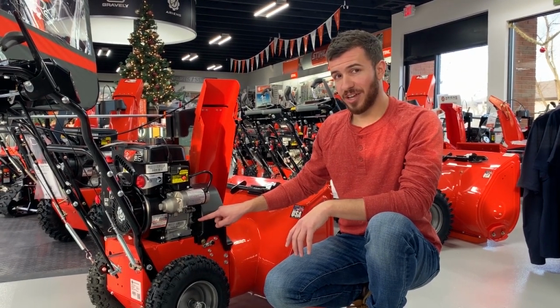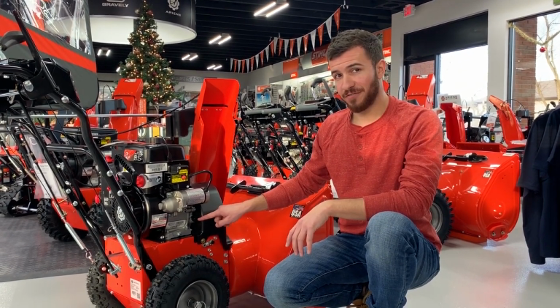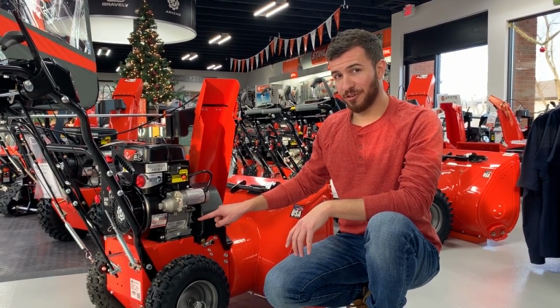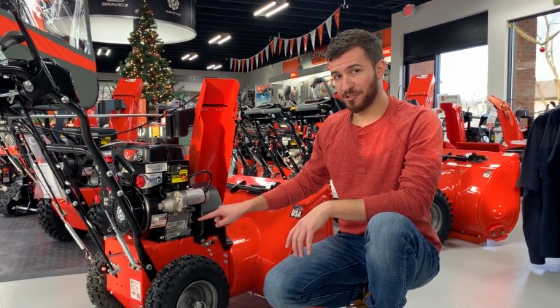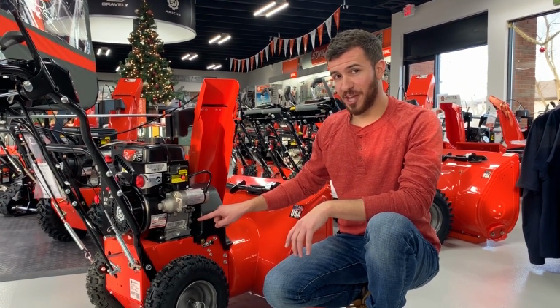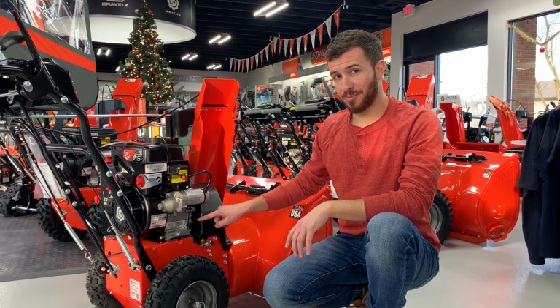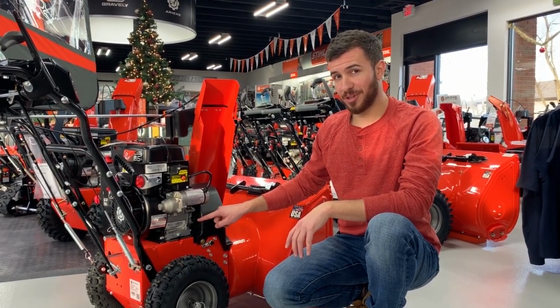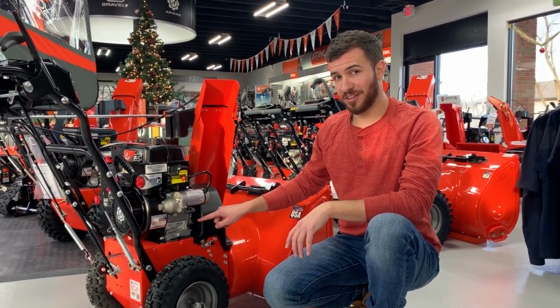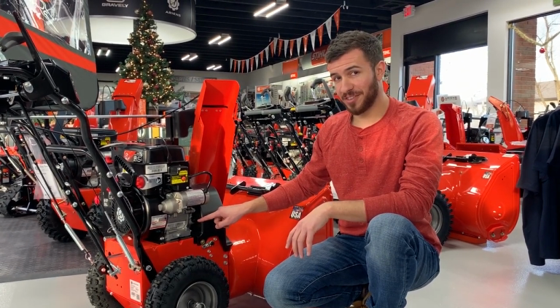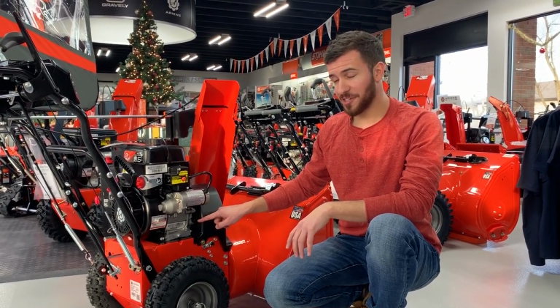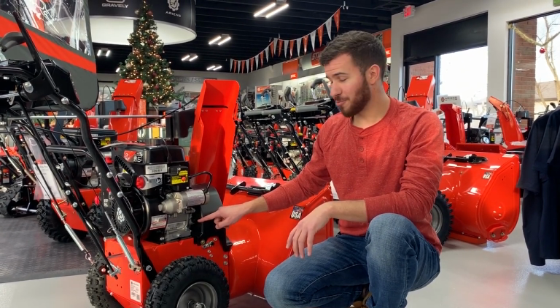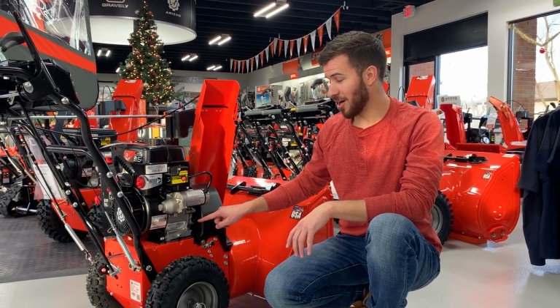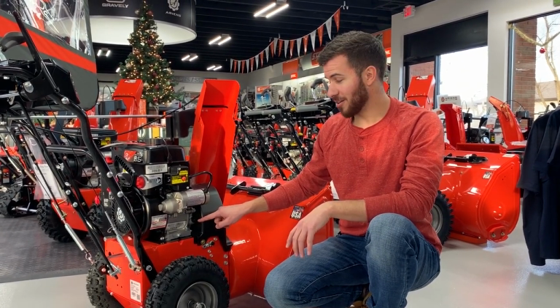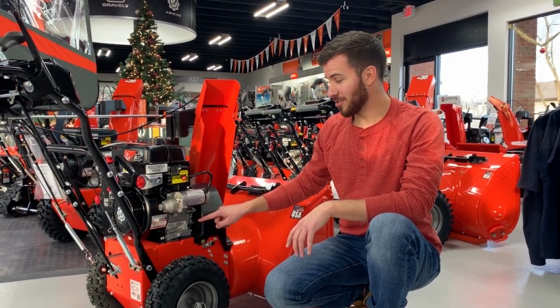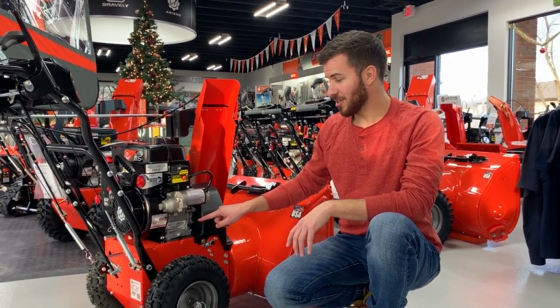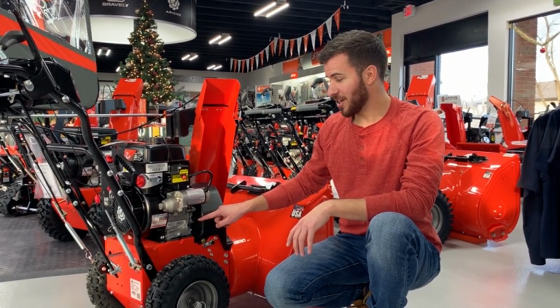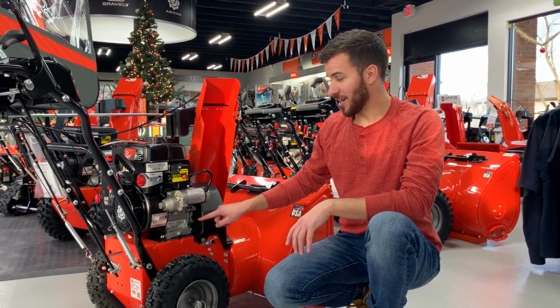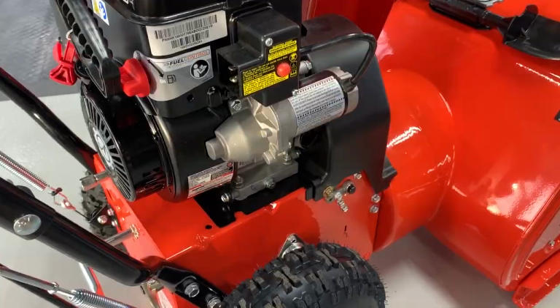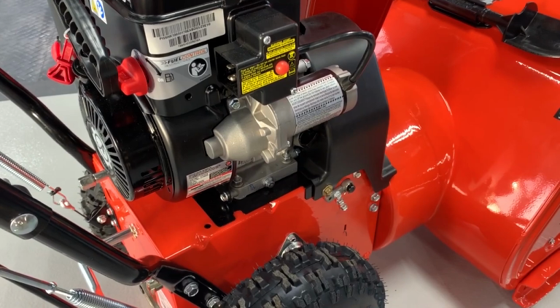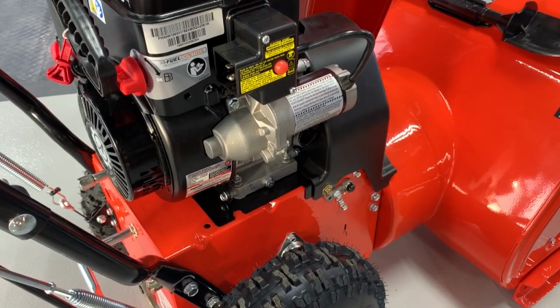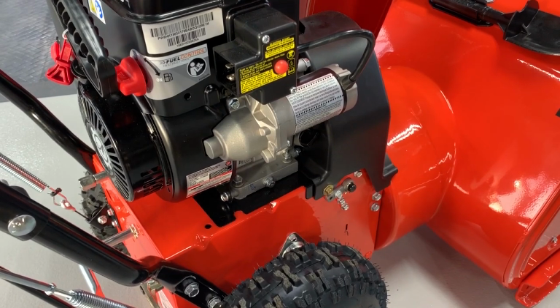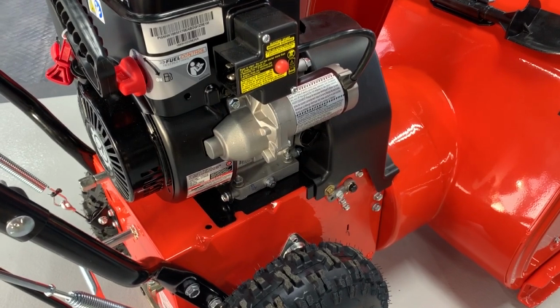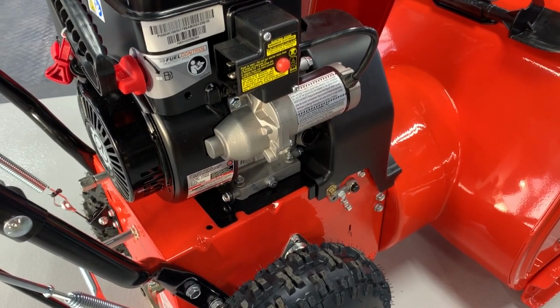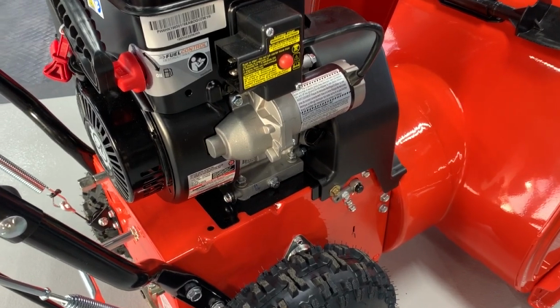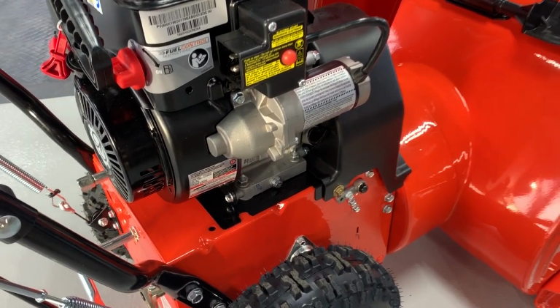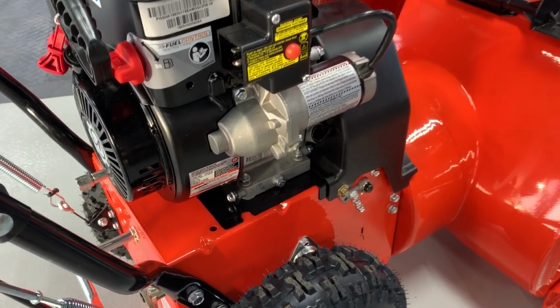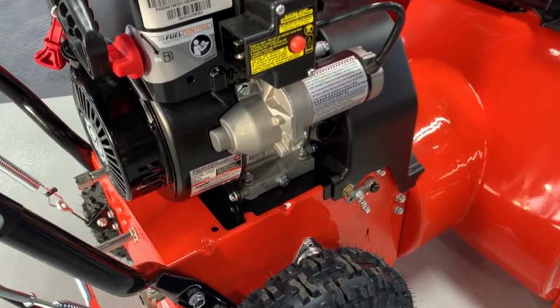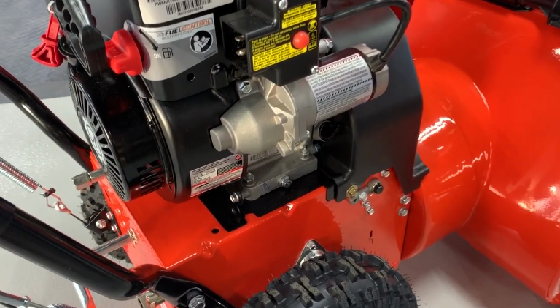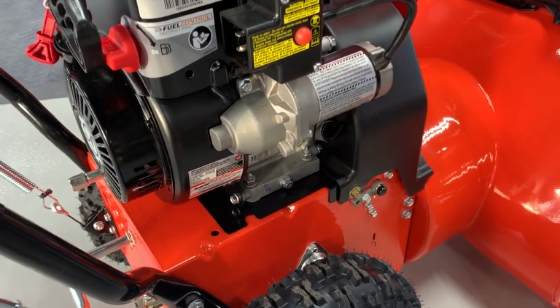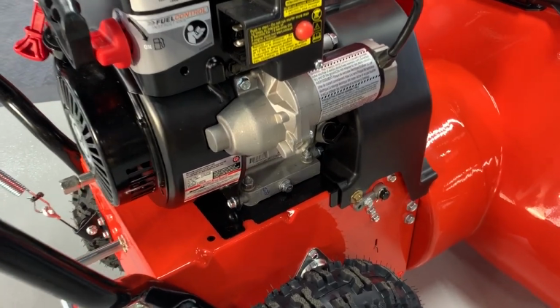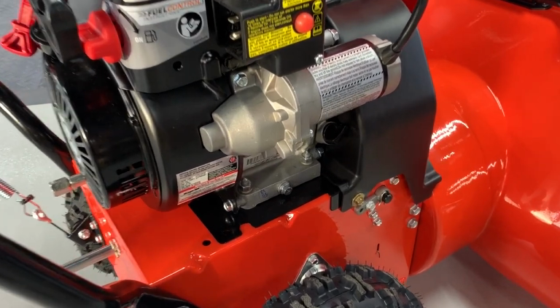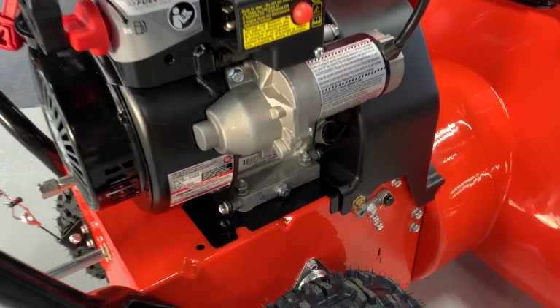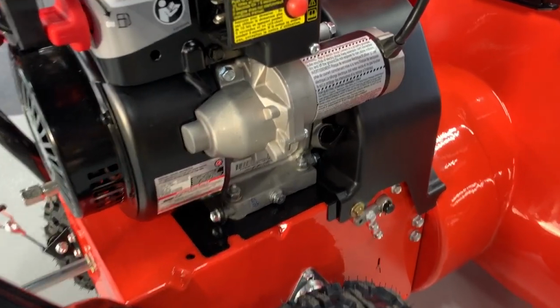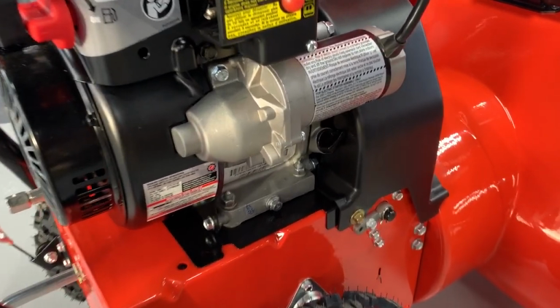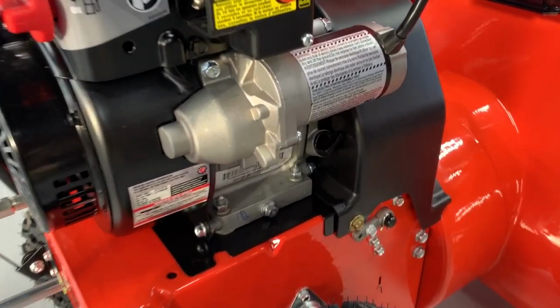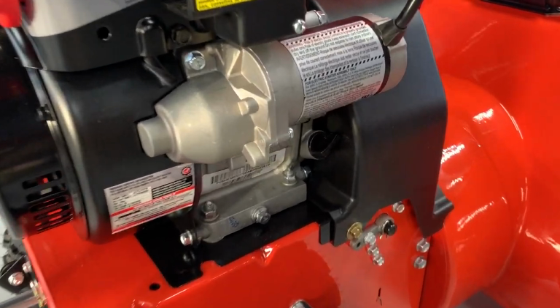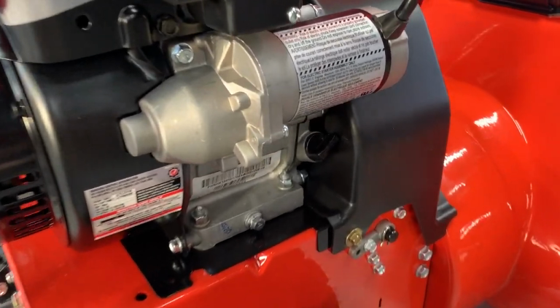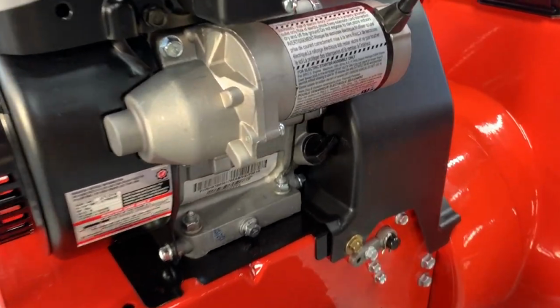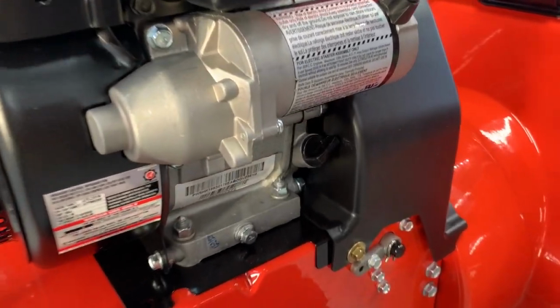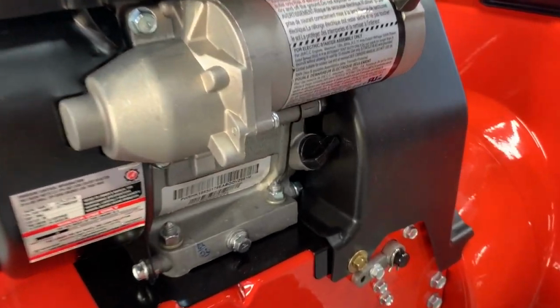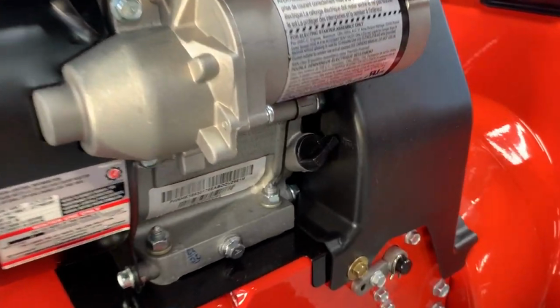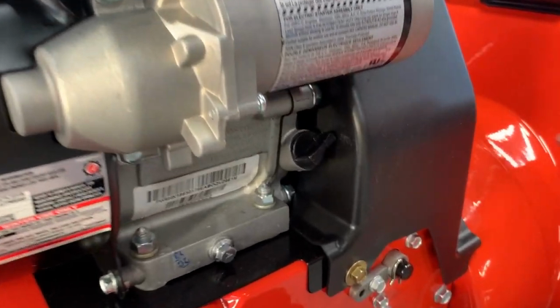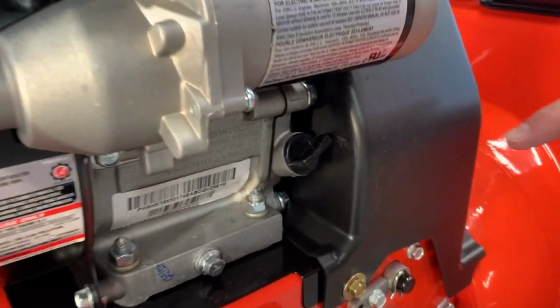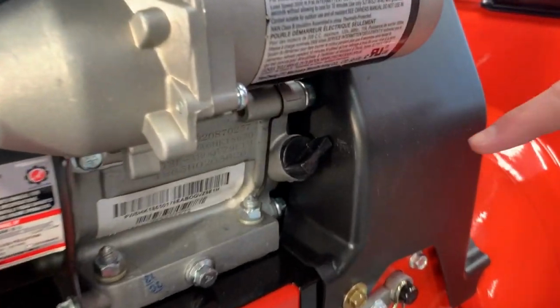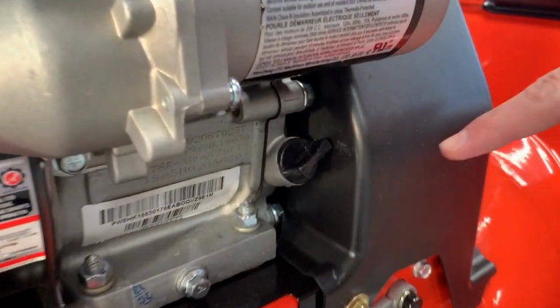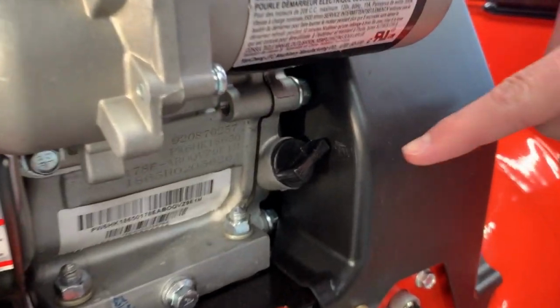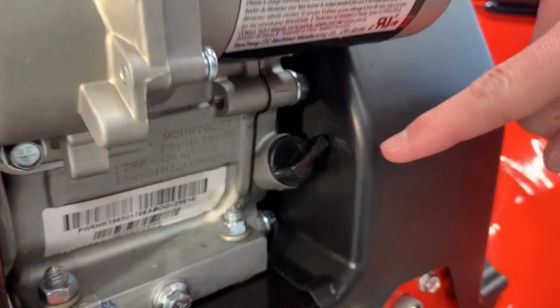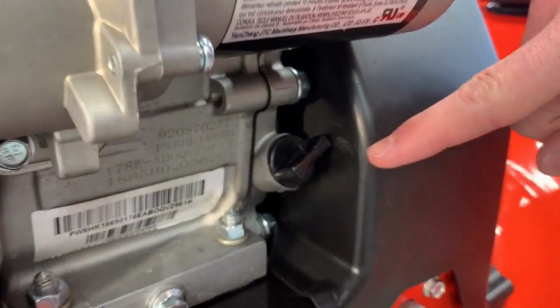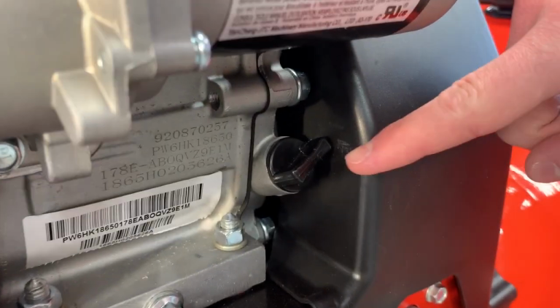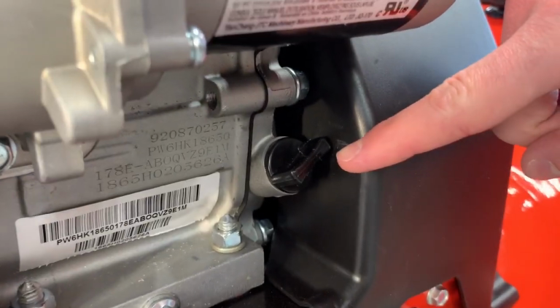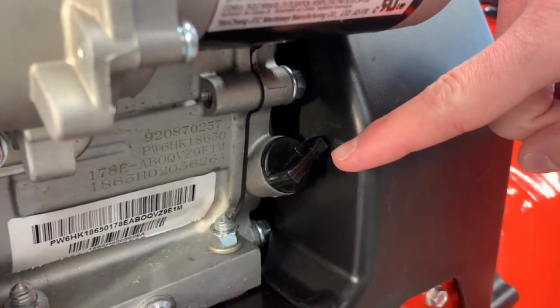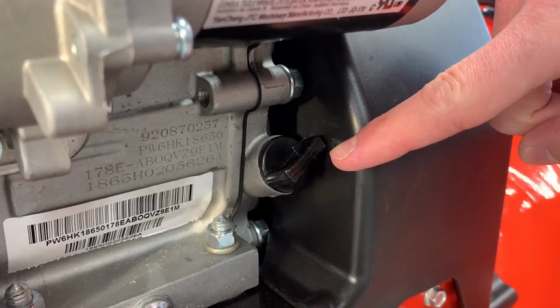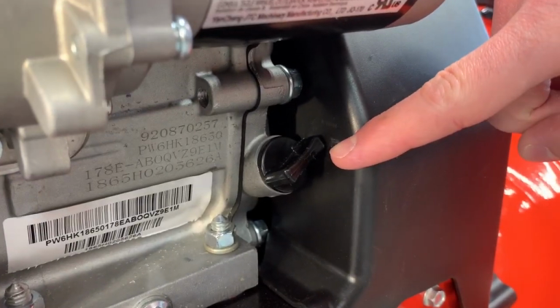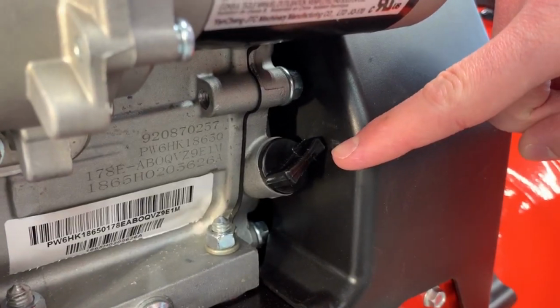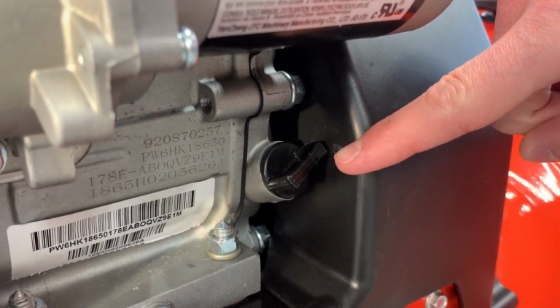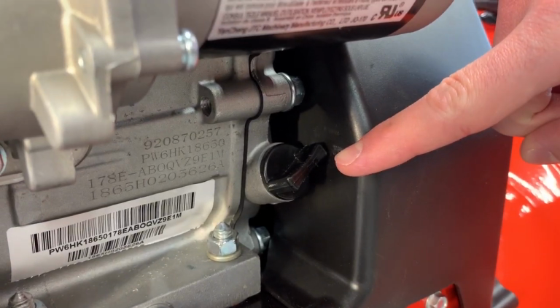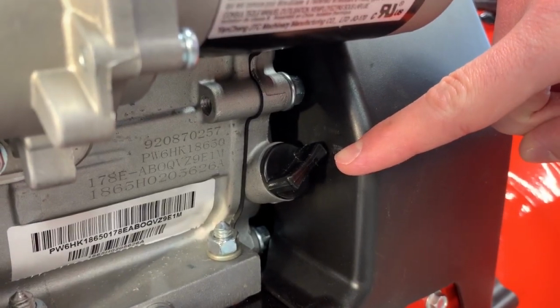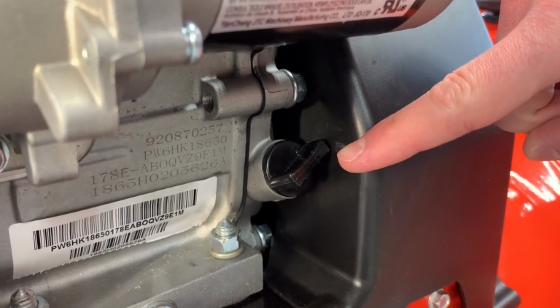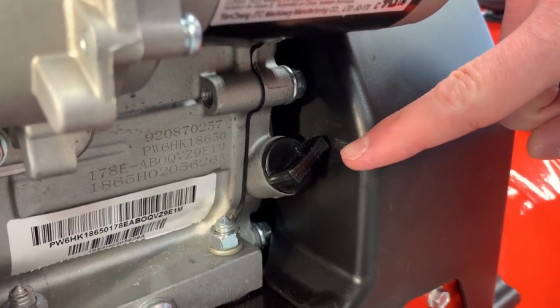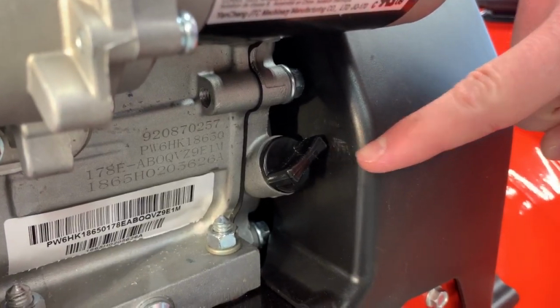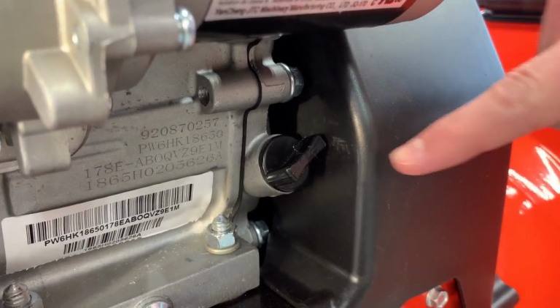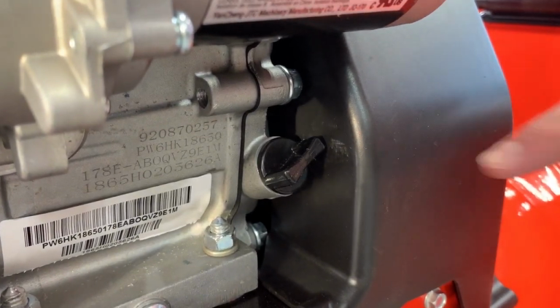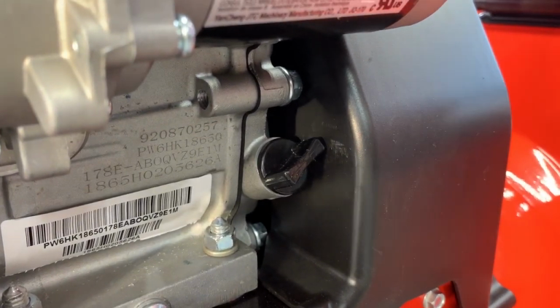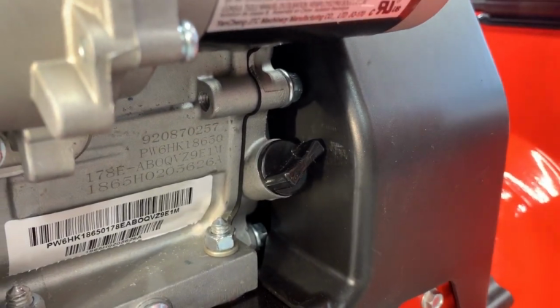For example, on this model, it's at the base of the engine, it has a black cap, and it's very tight against the belt cover.